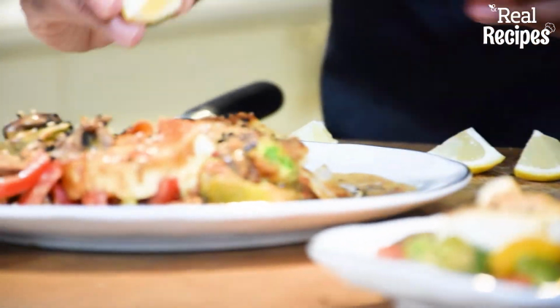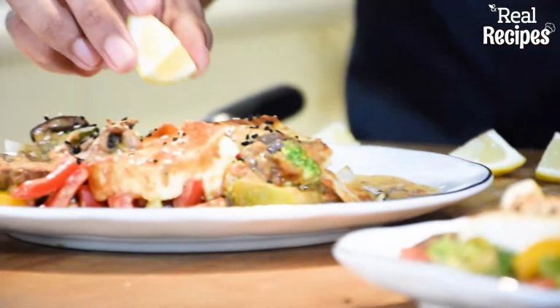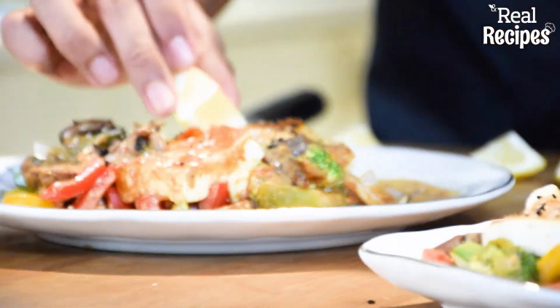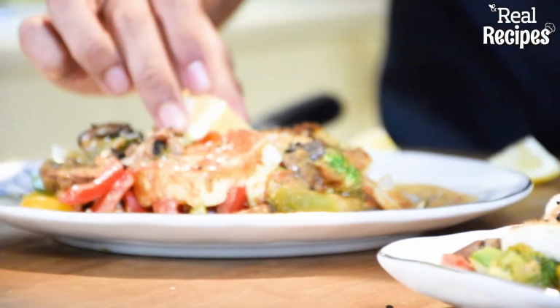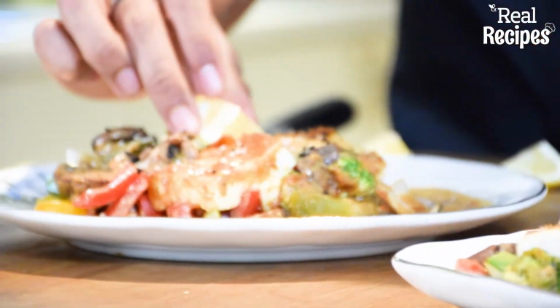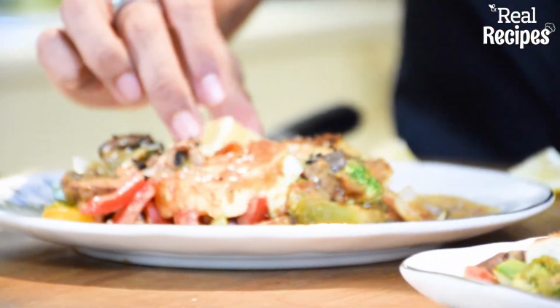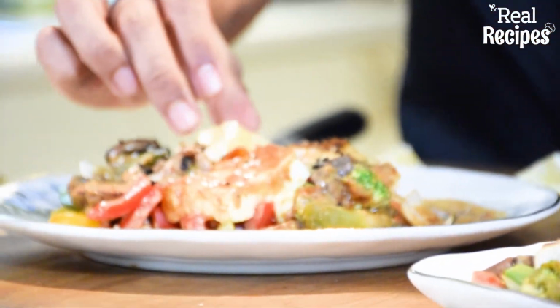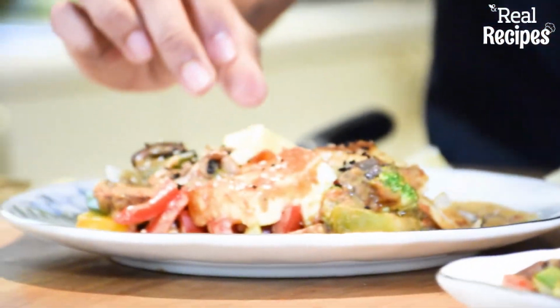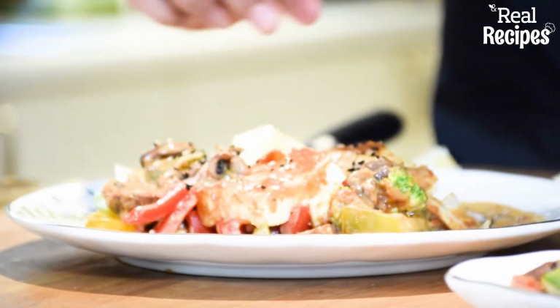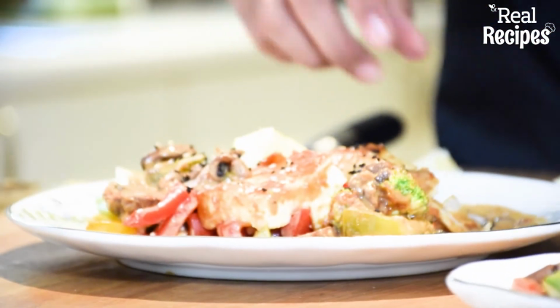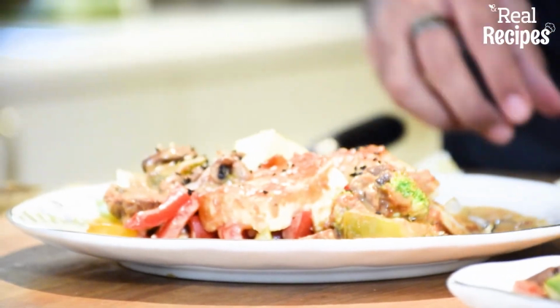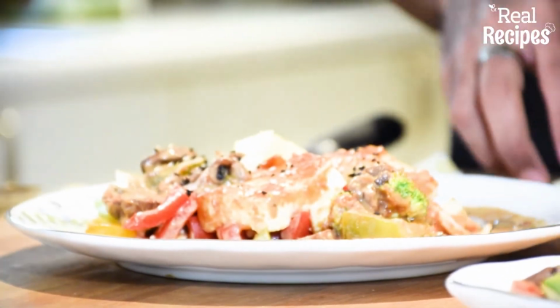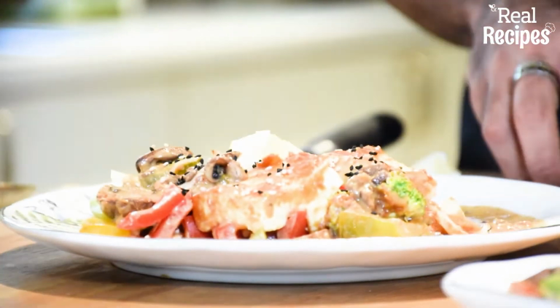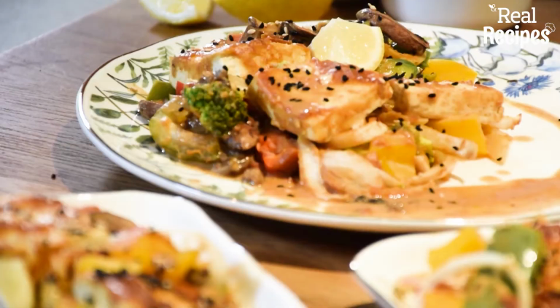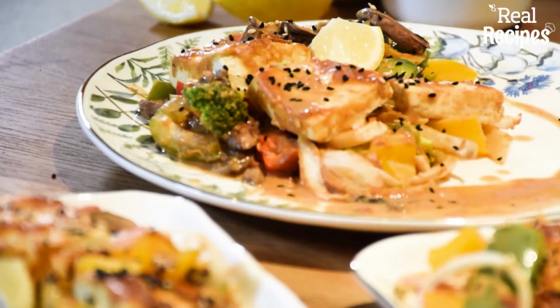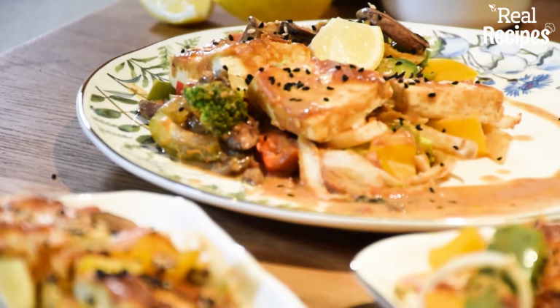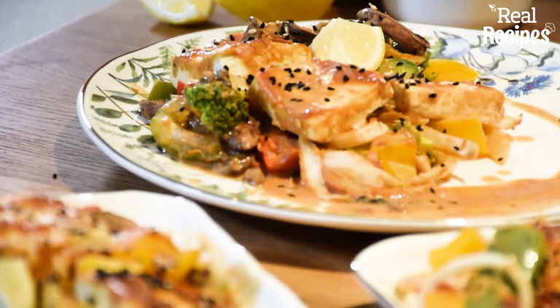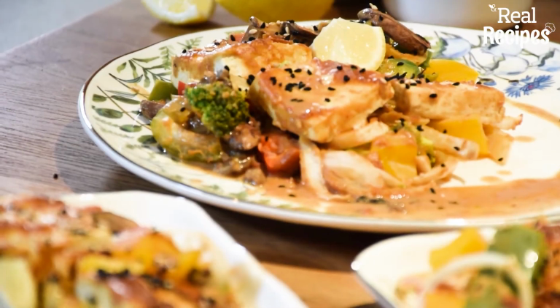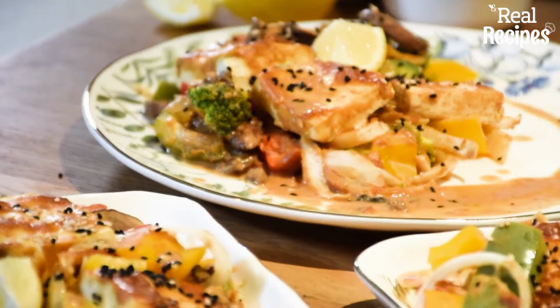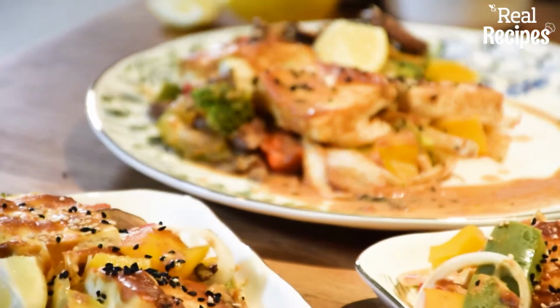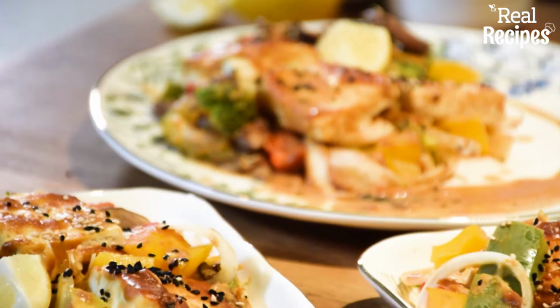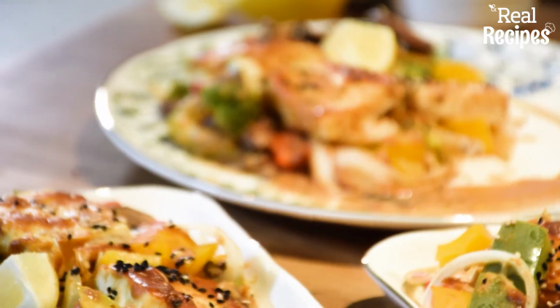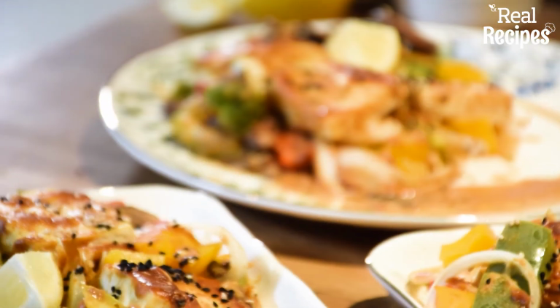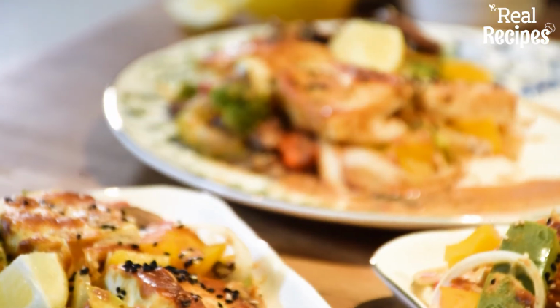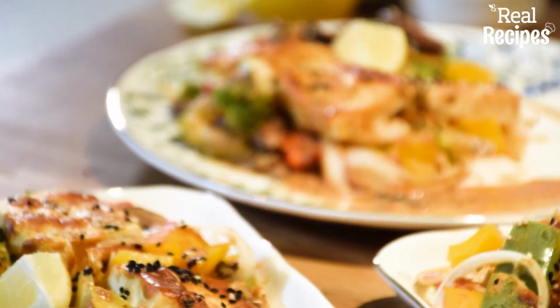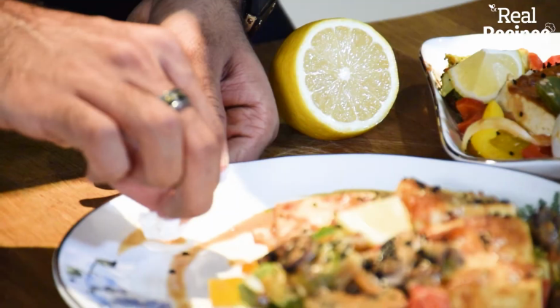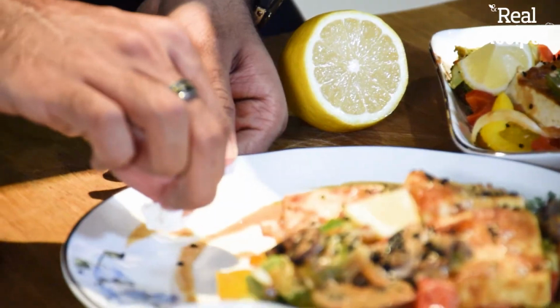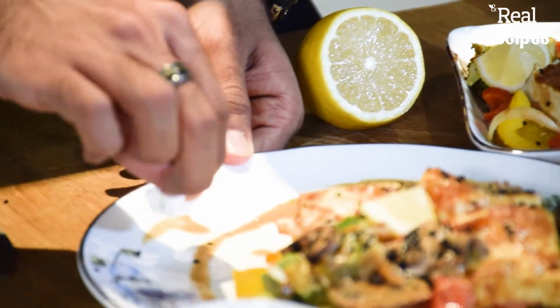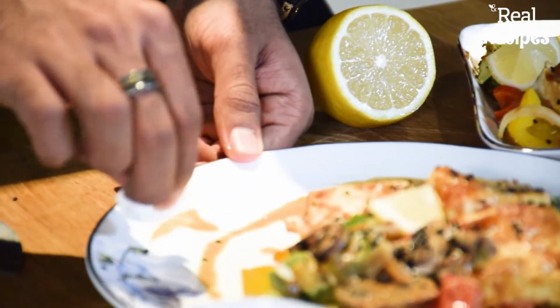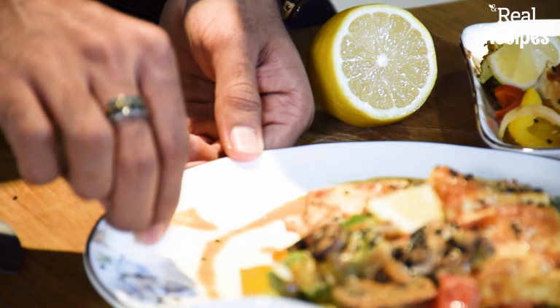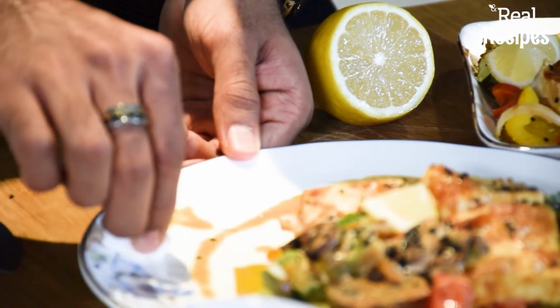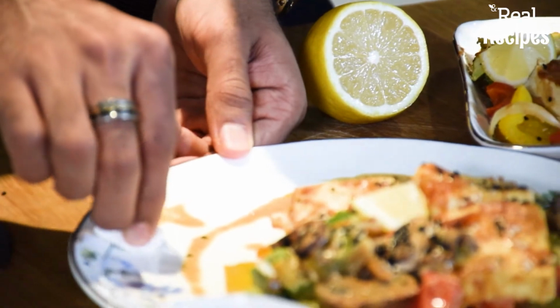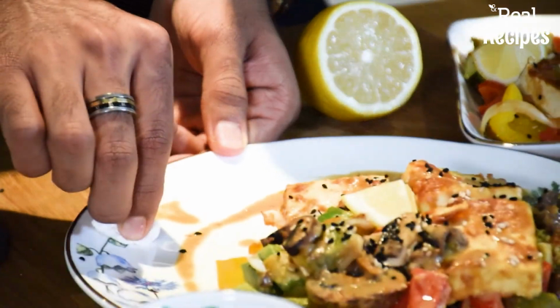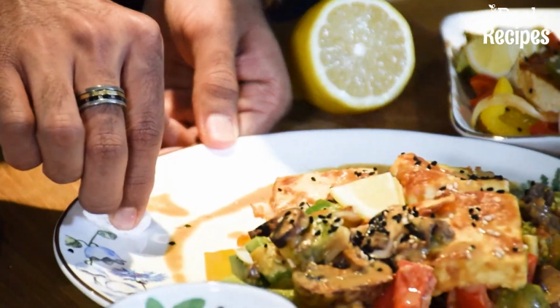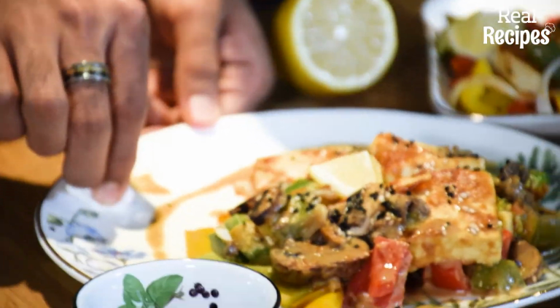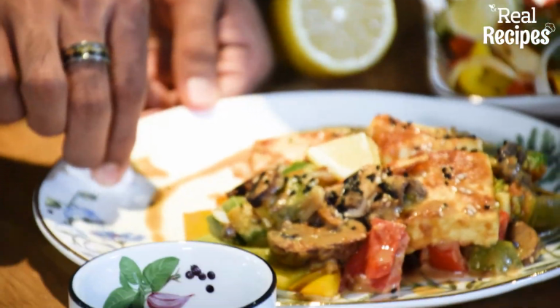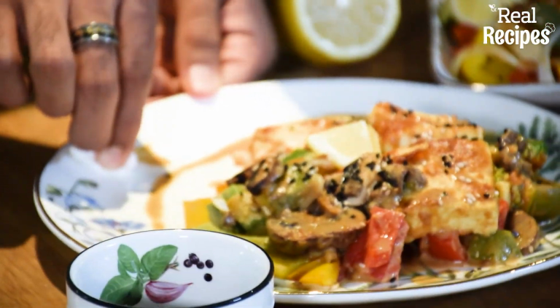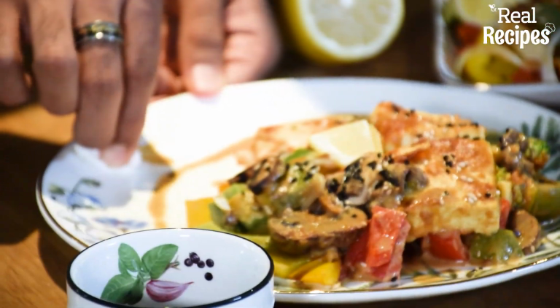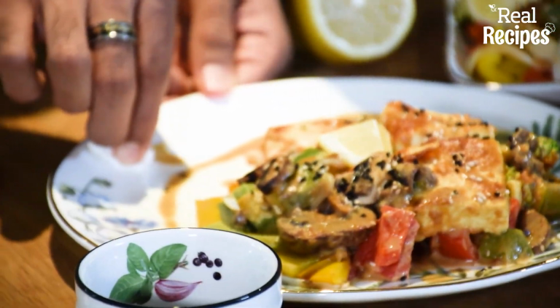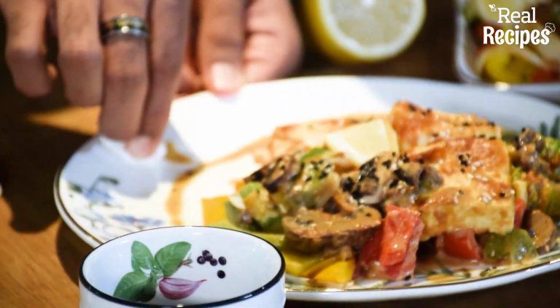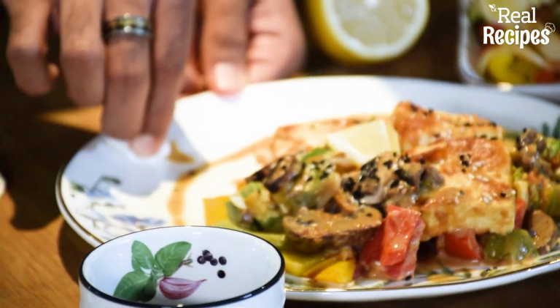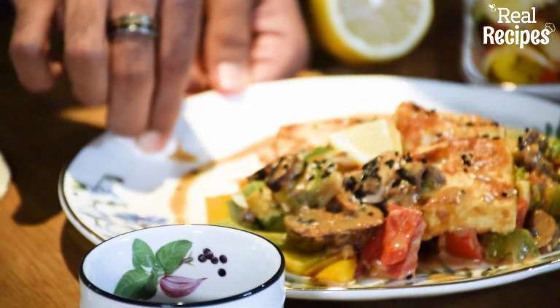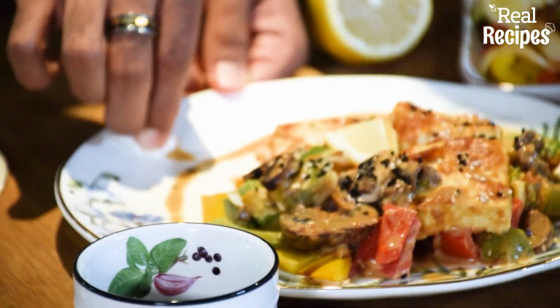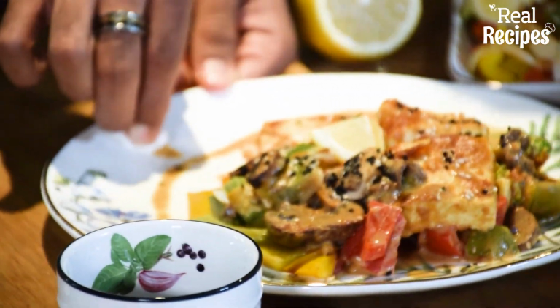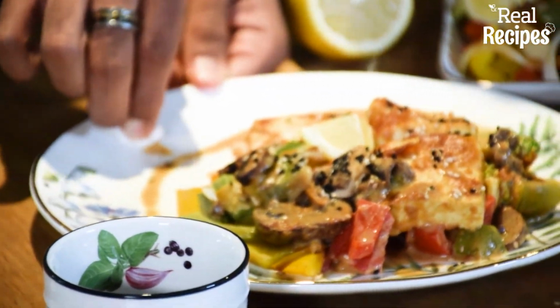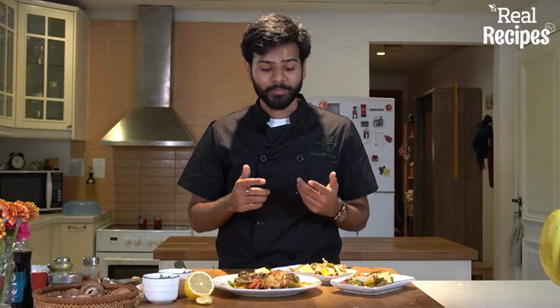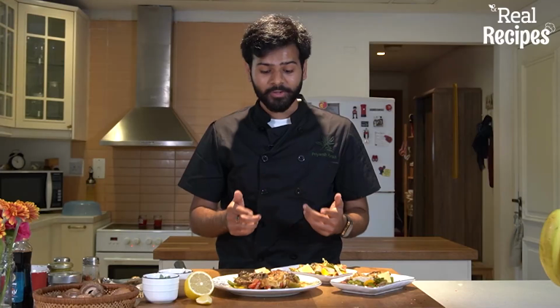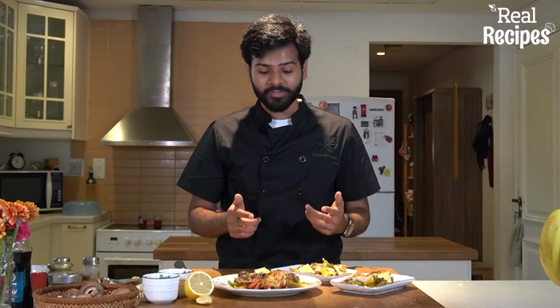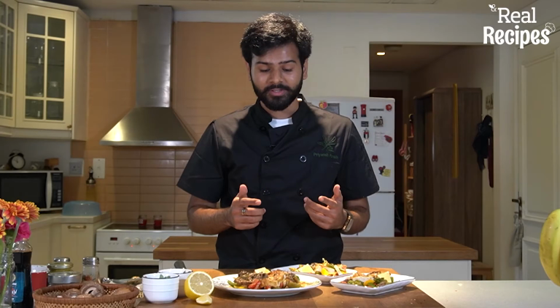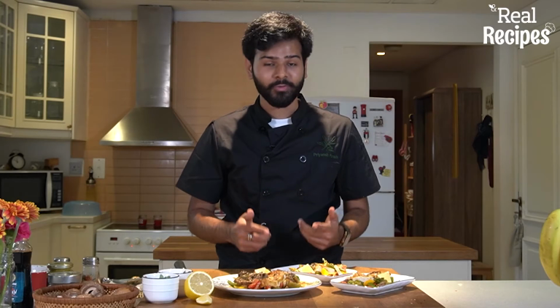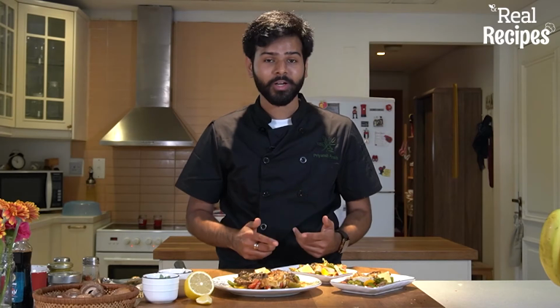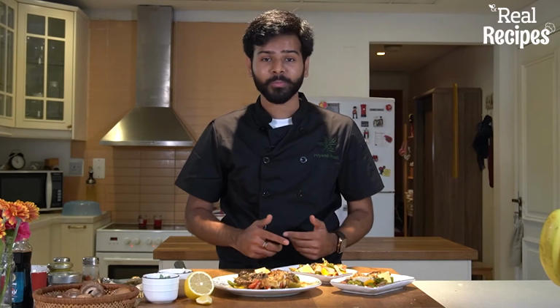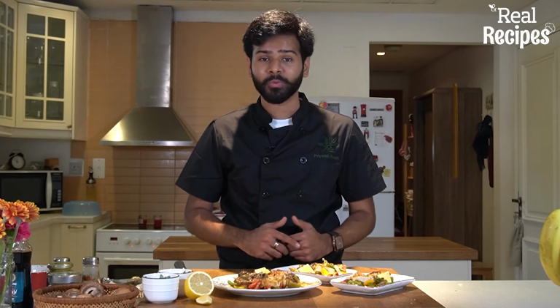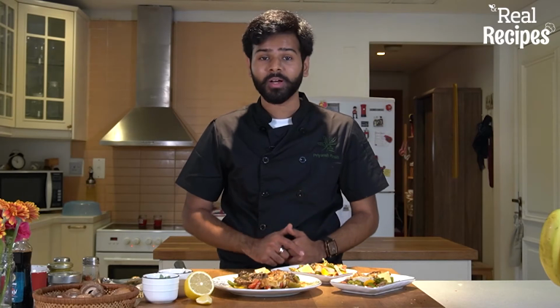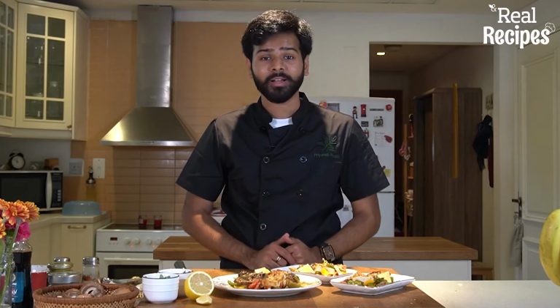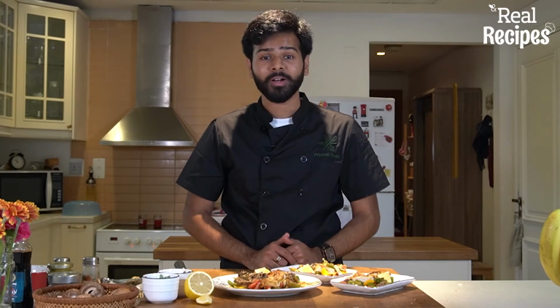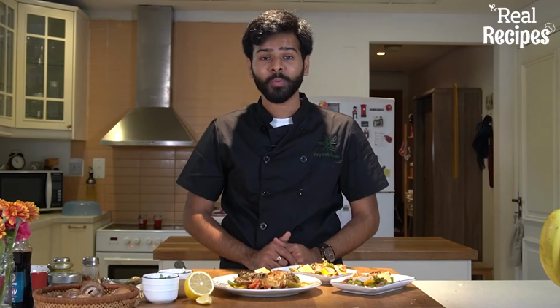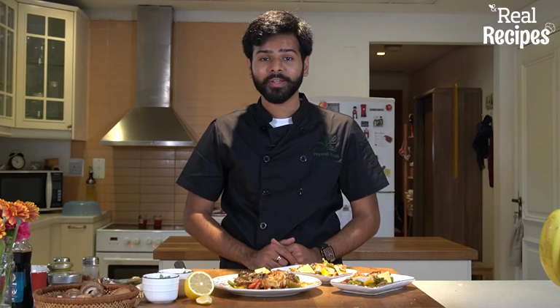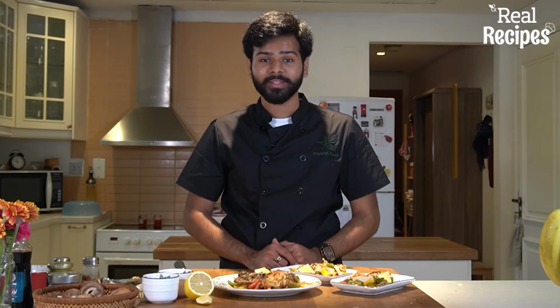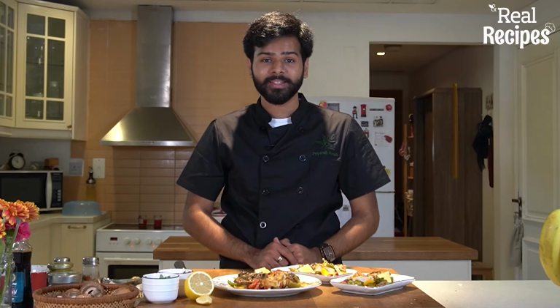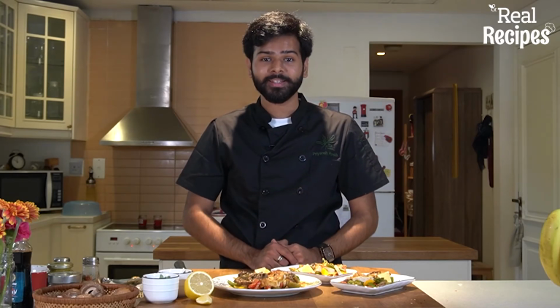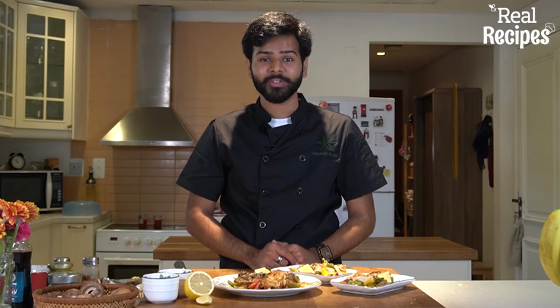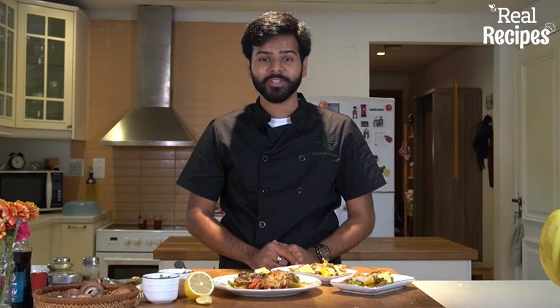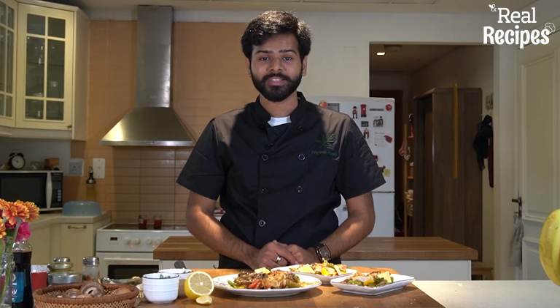So this is my tofu tray bake. It's super simple to make — it's one pot and it smells incredible. I can't wait to dig into it.